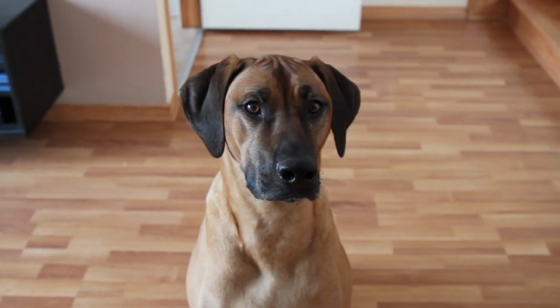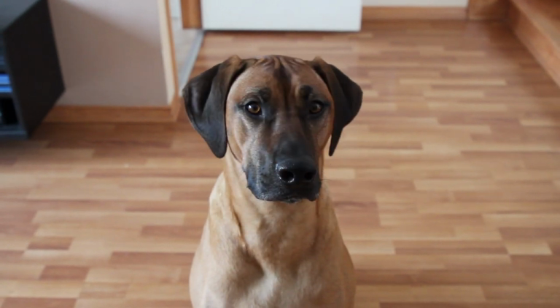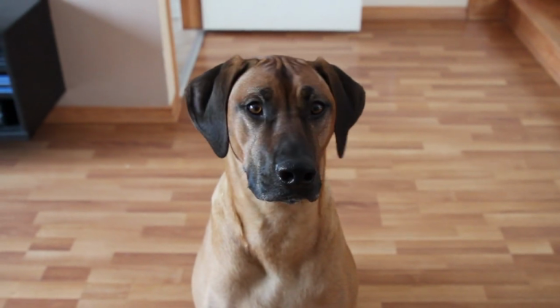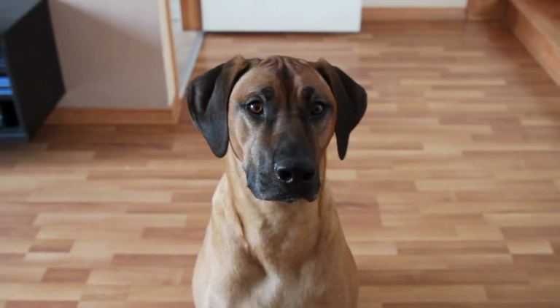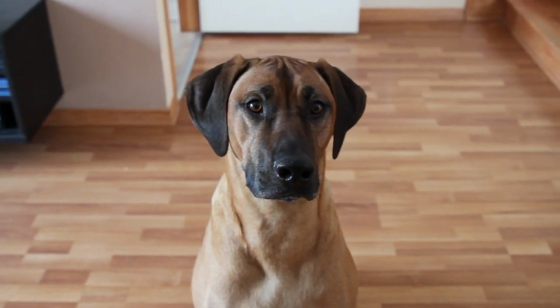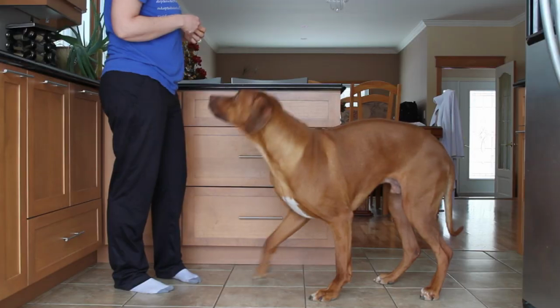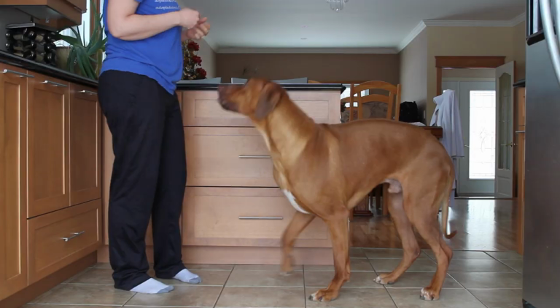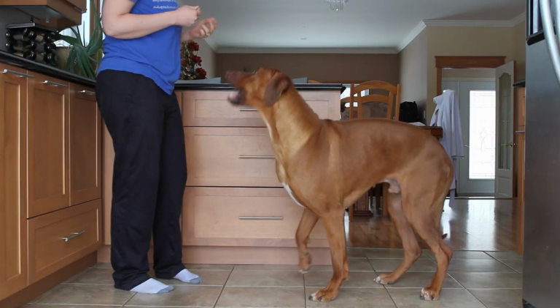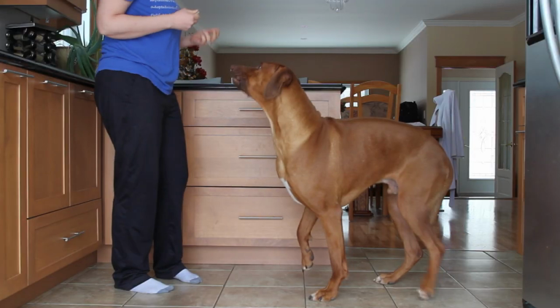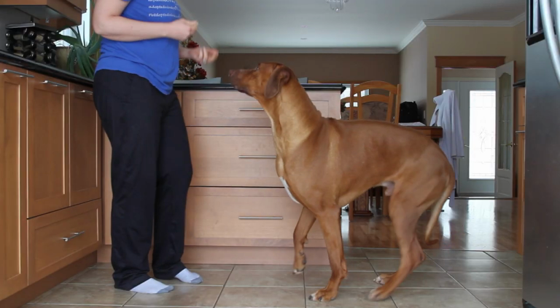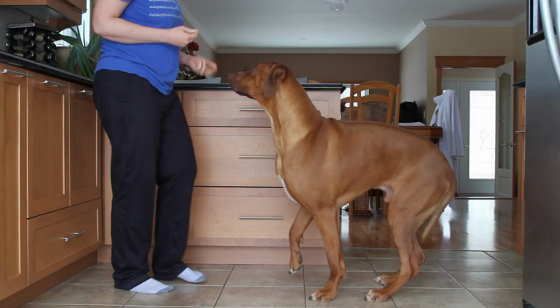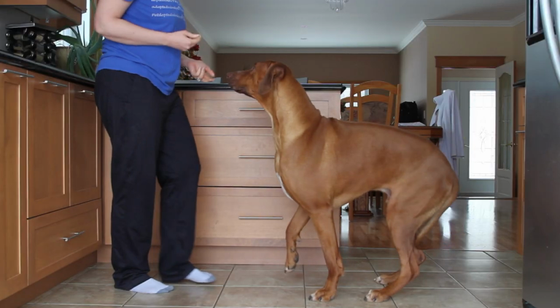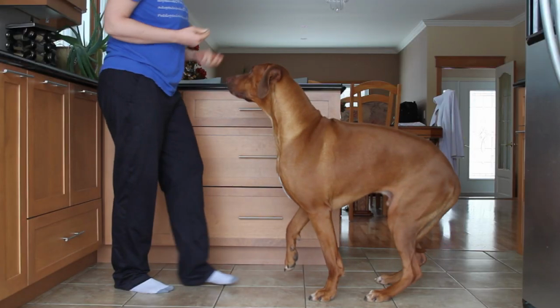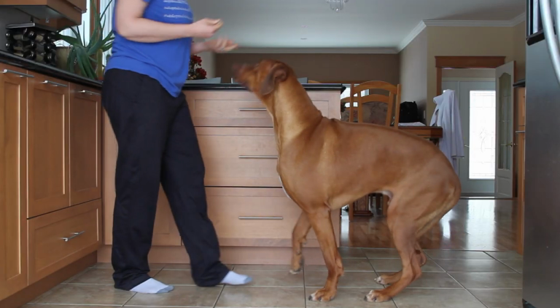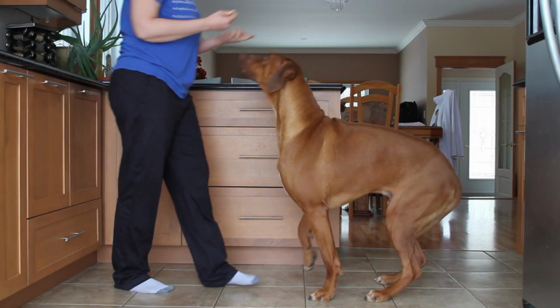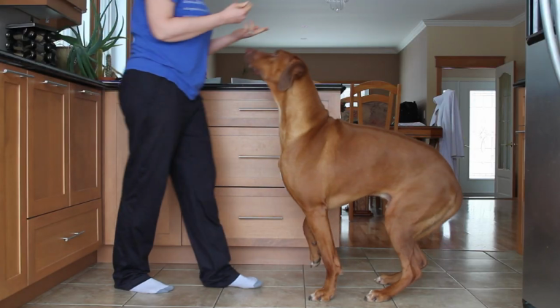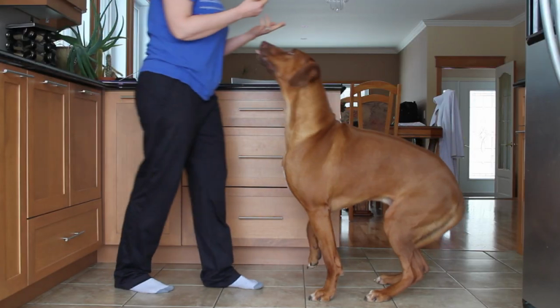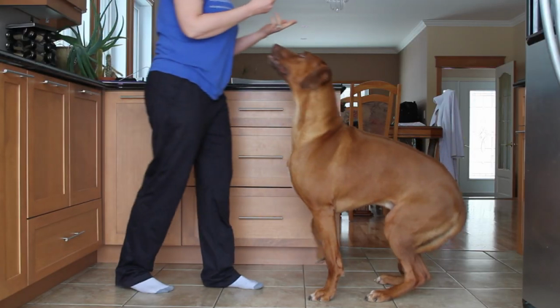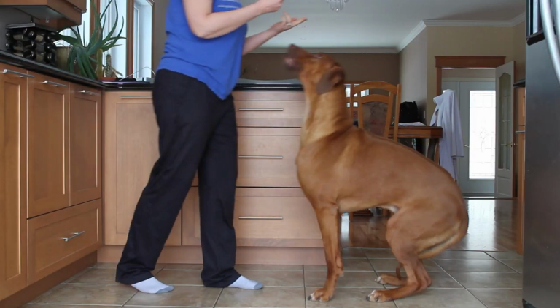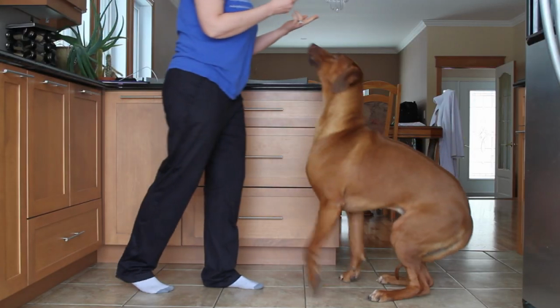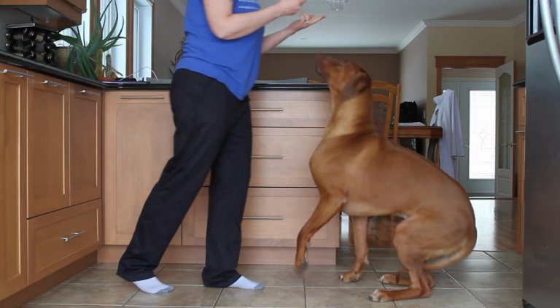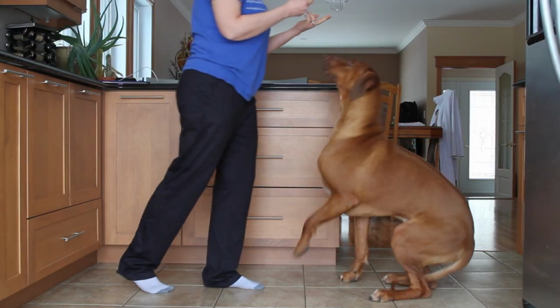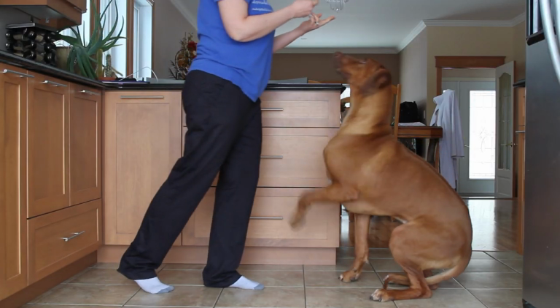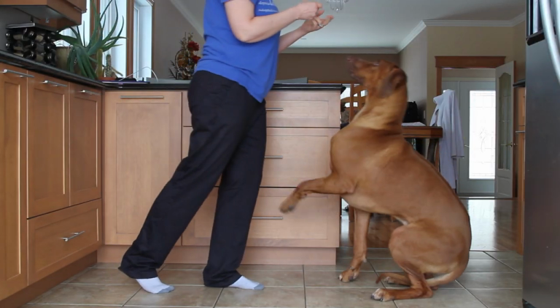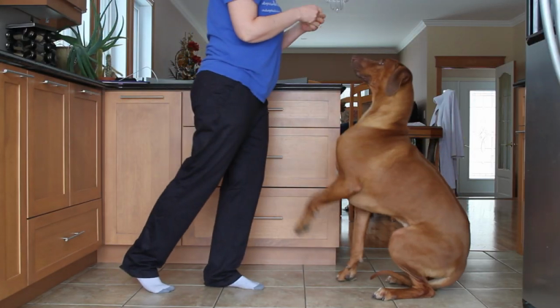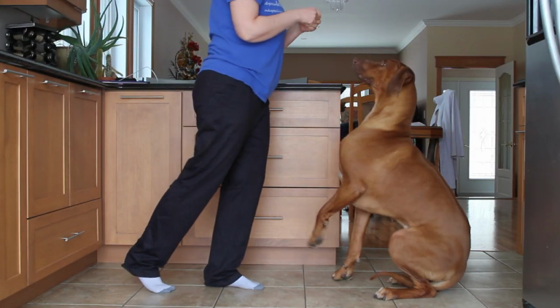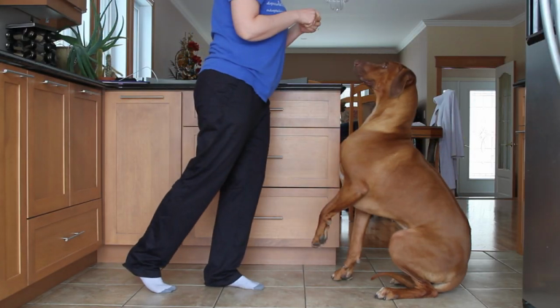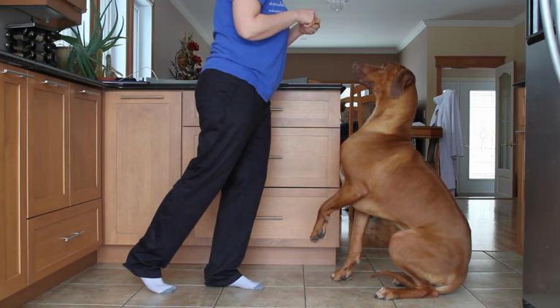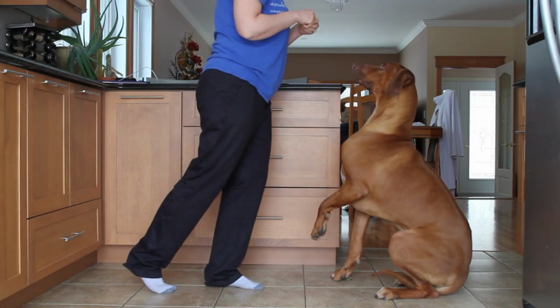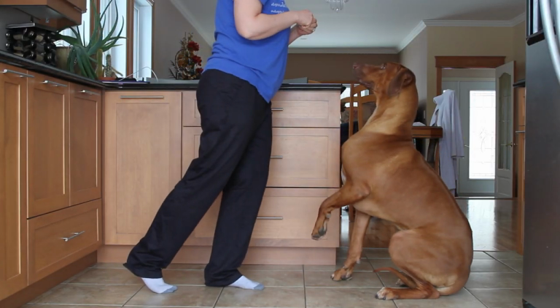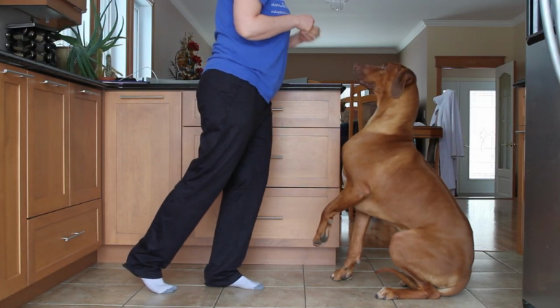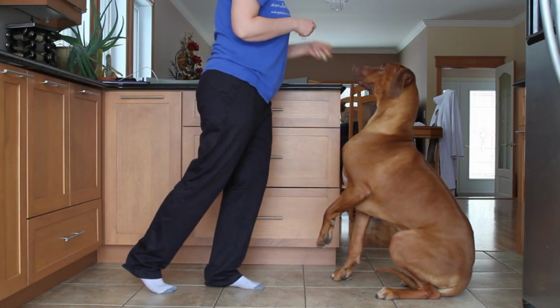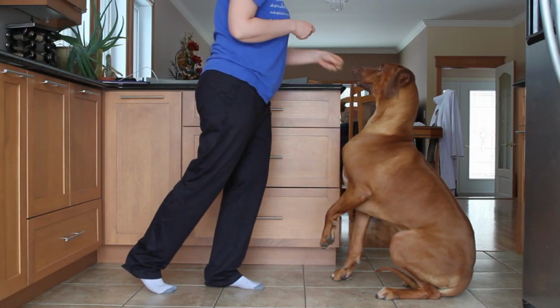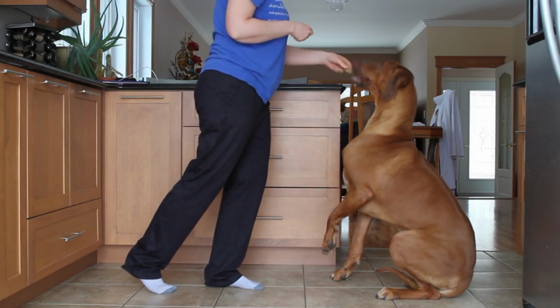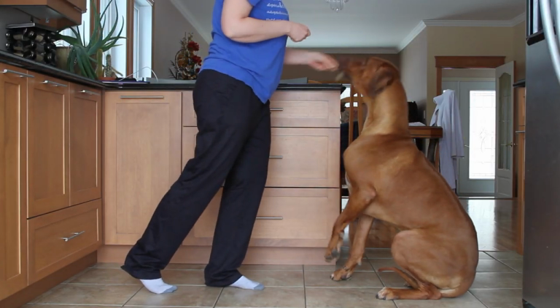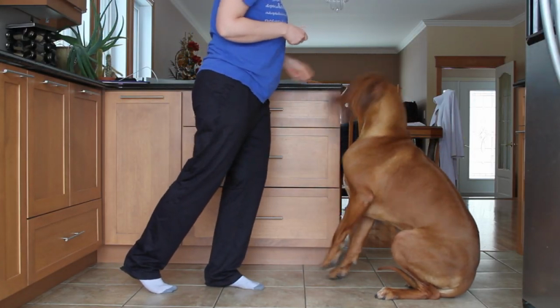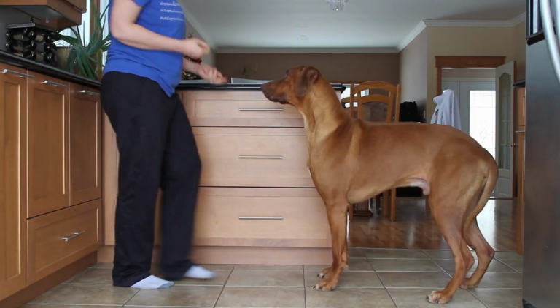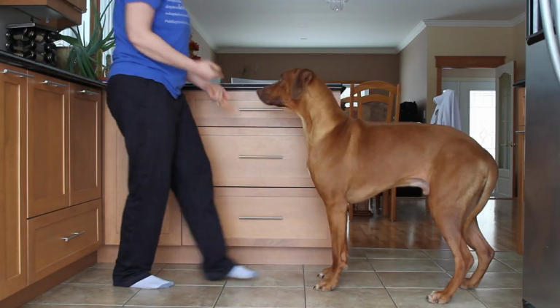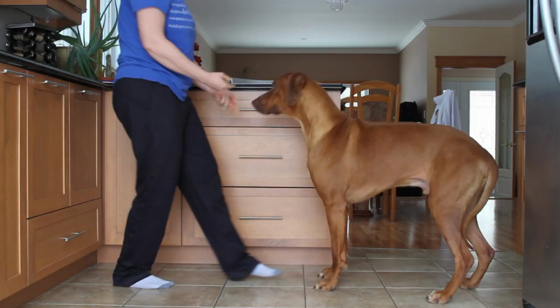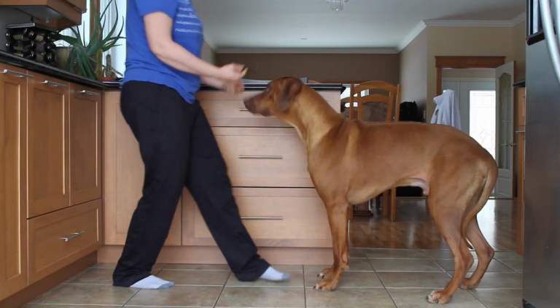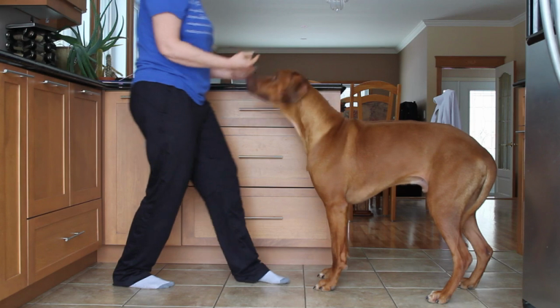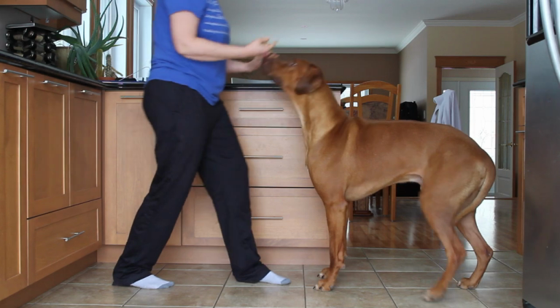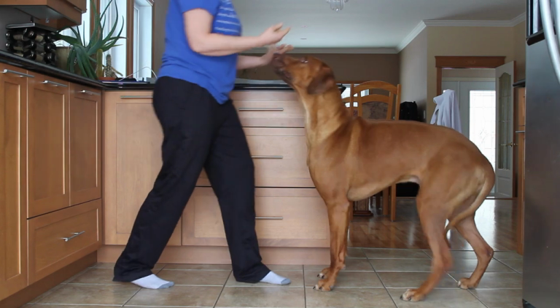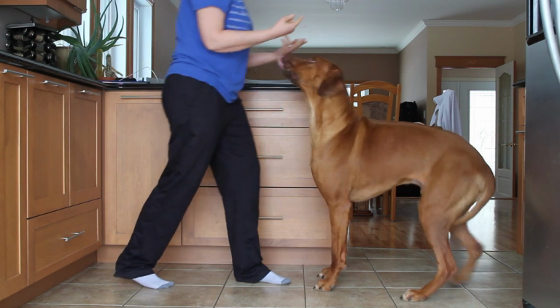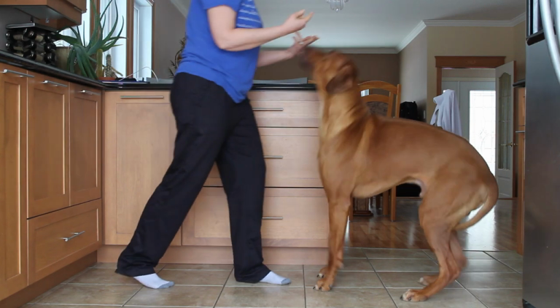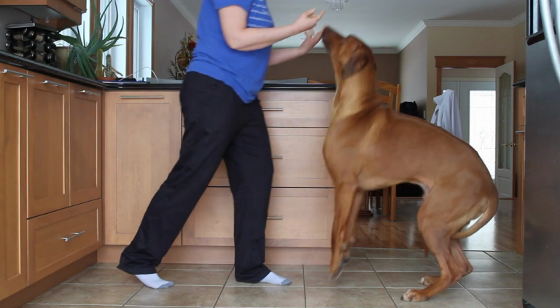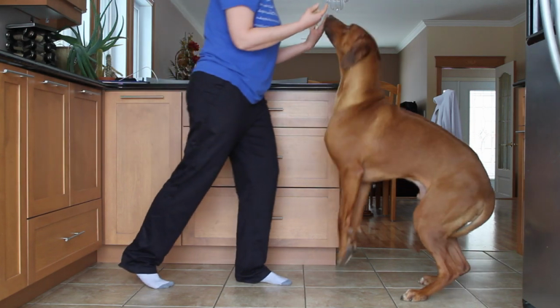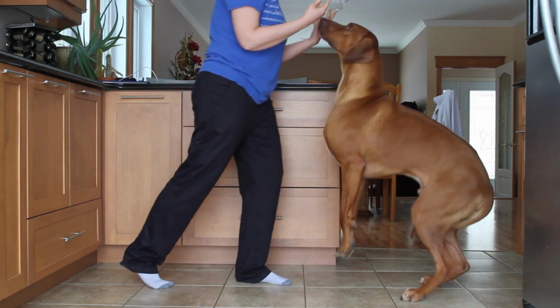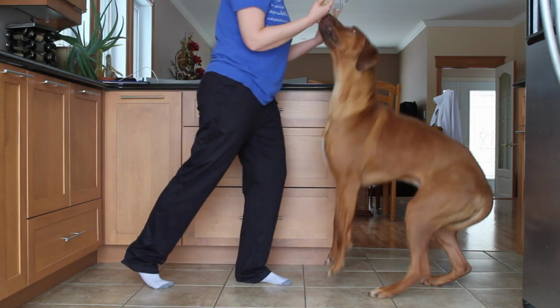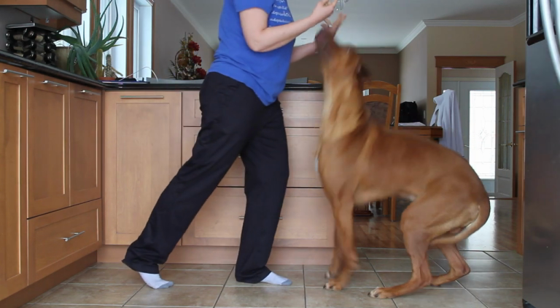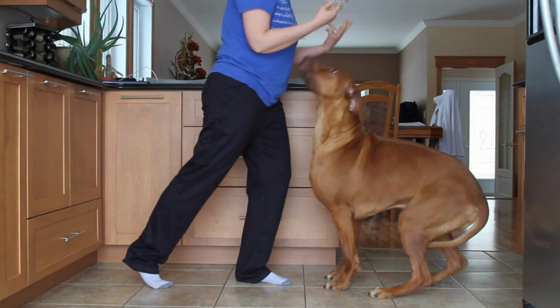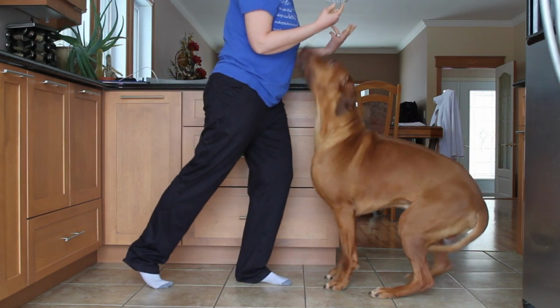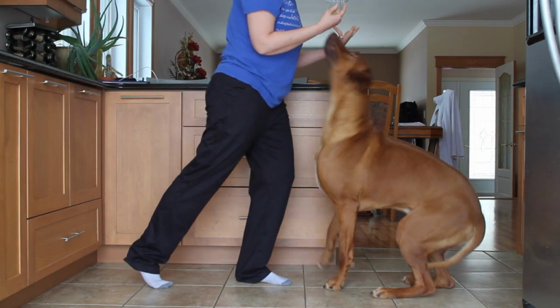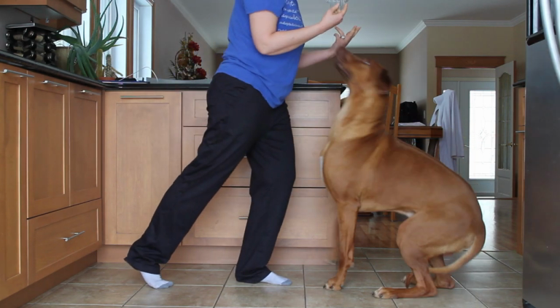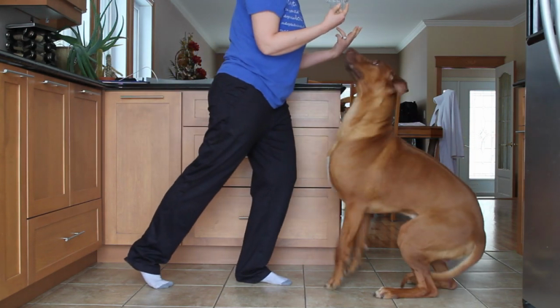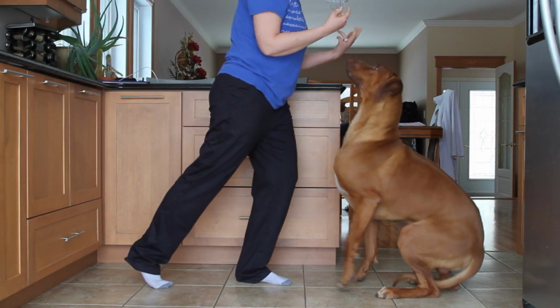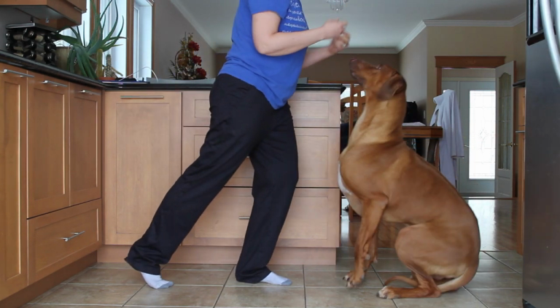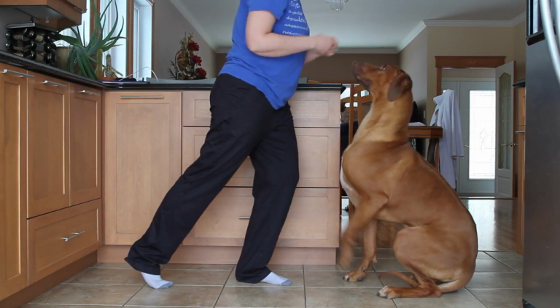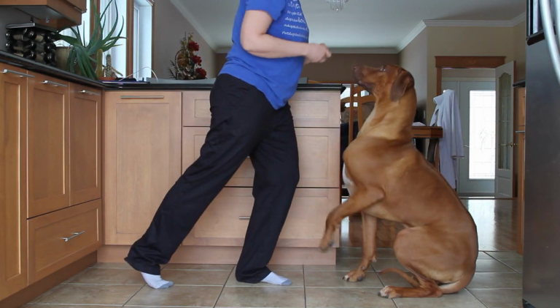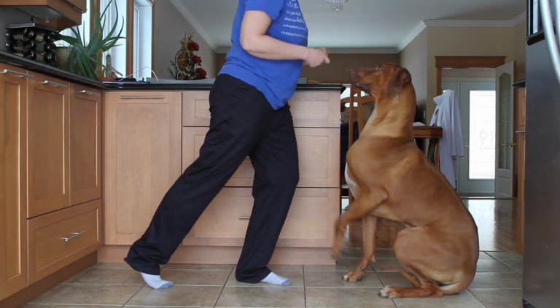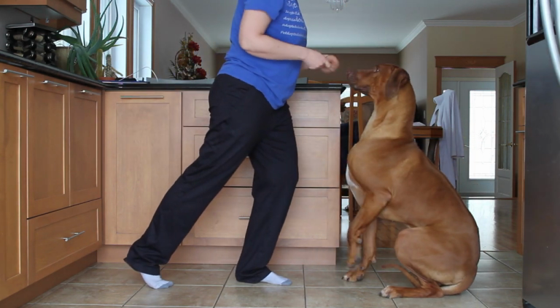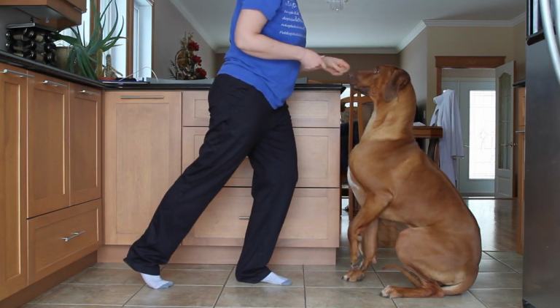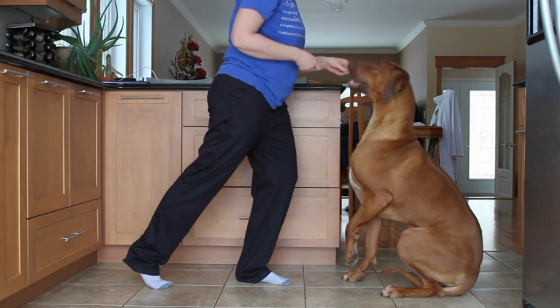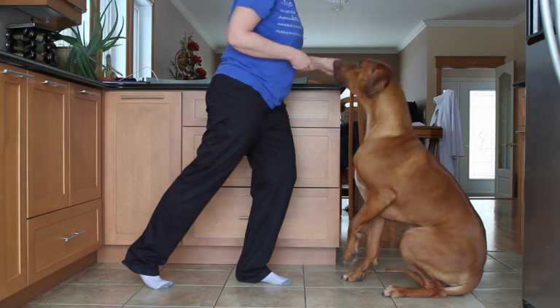Here's Eos showing you how it's done. Looks easy, doesn't it? Well, that's only one part of the process to get us to sit.